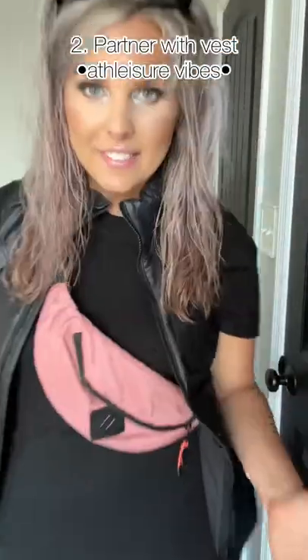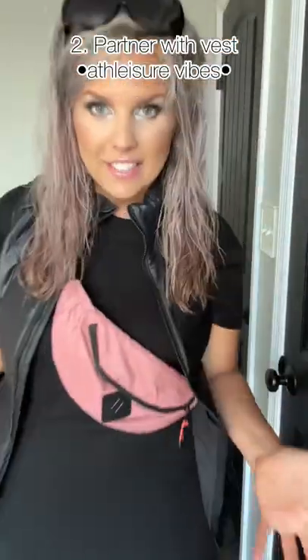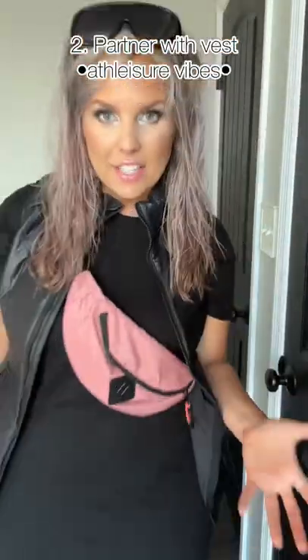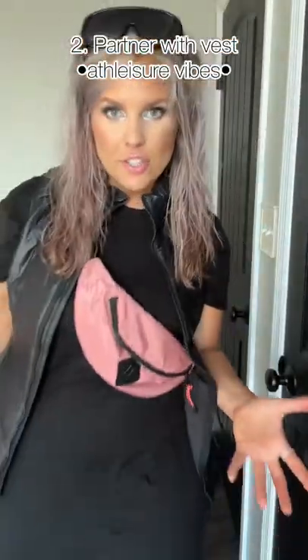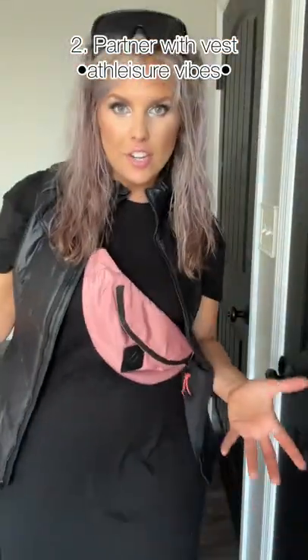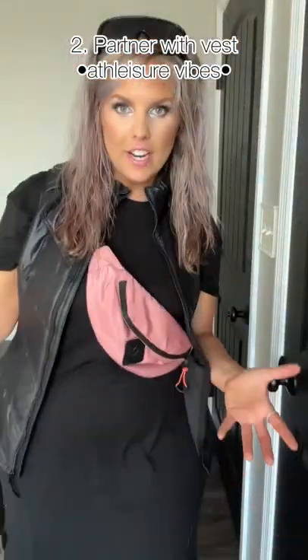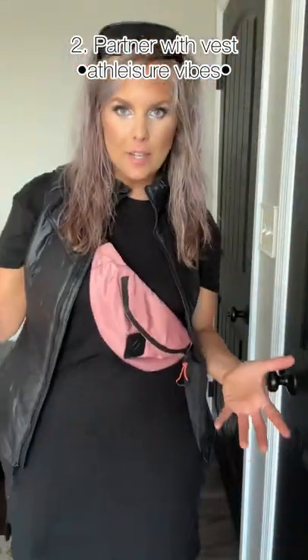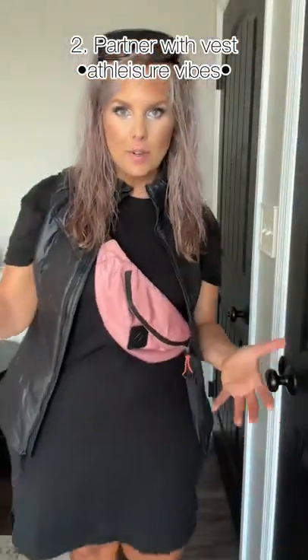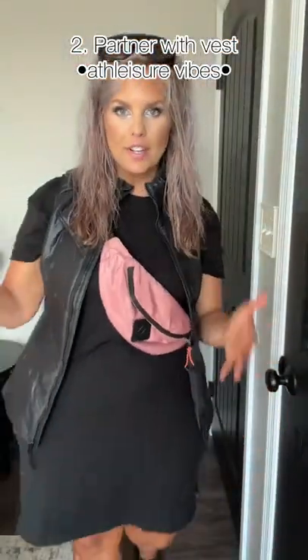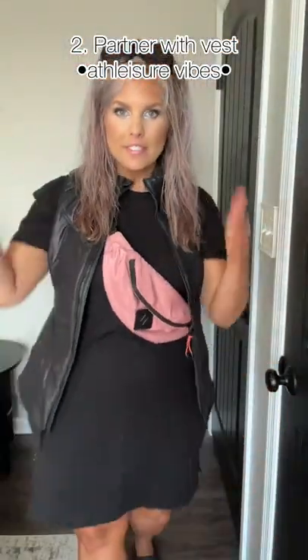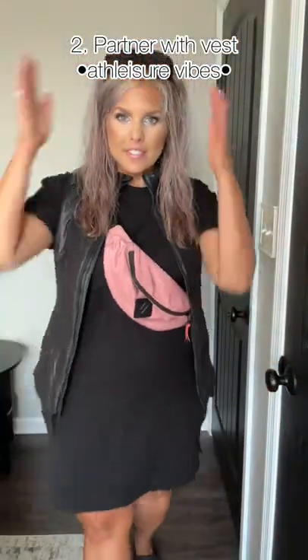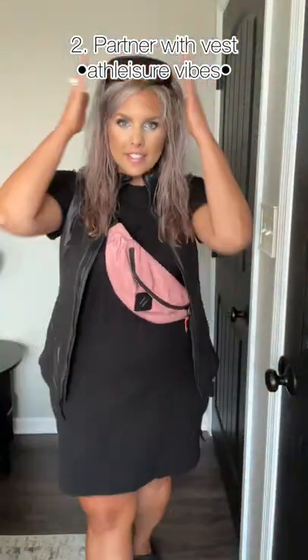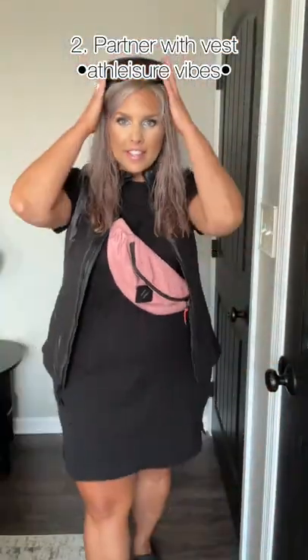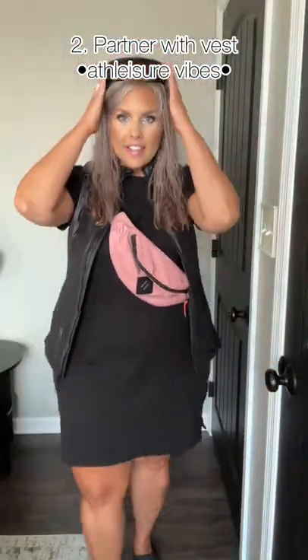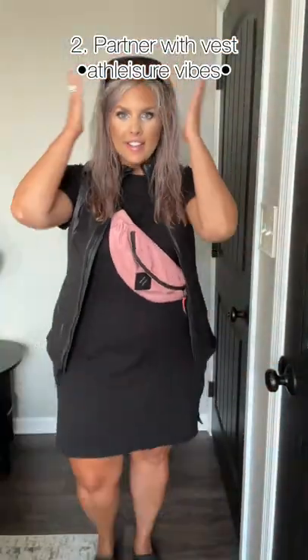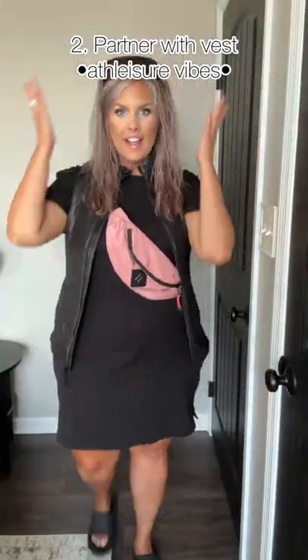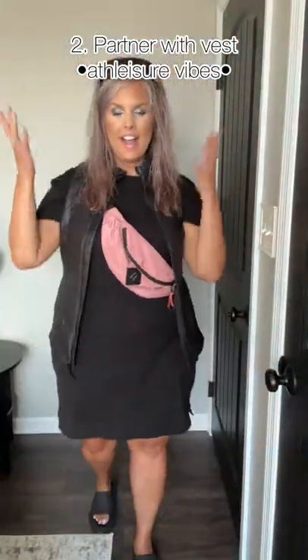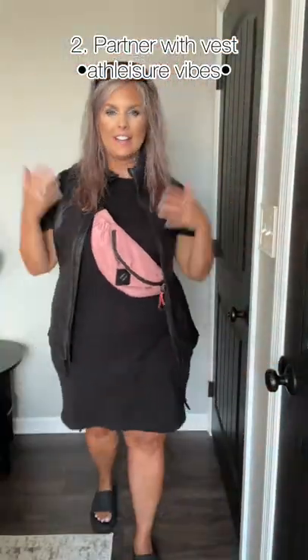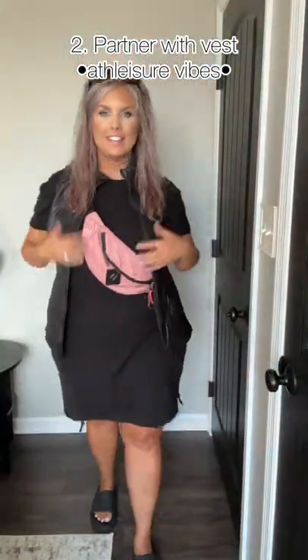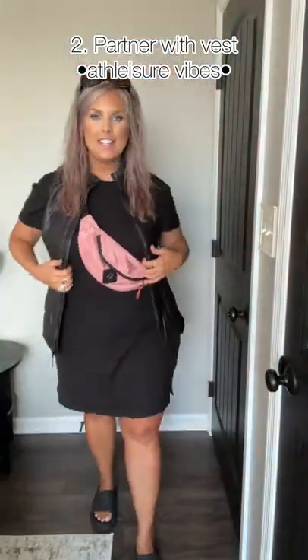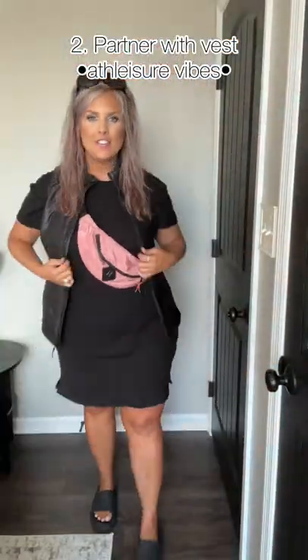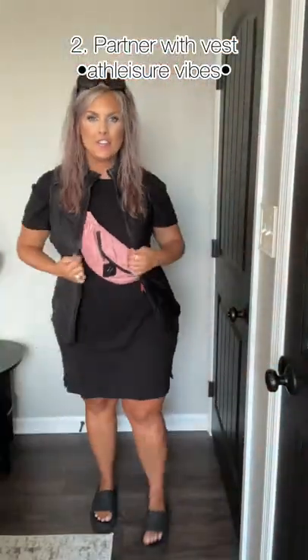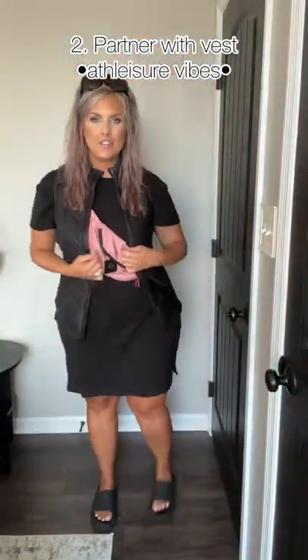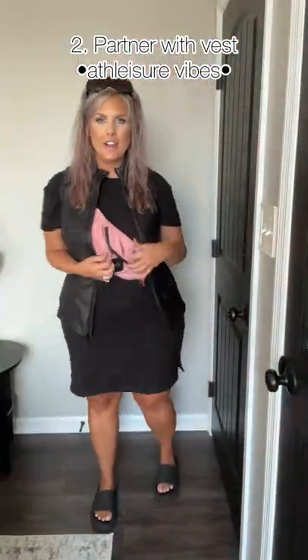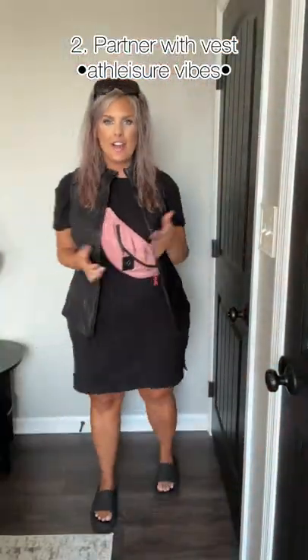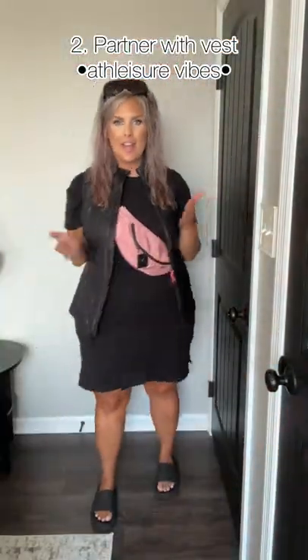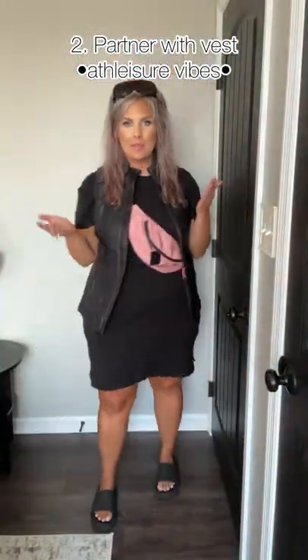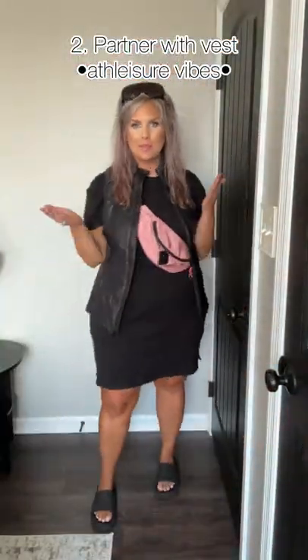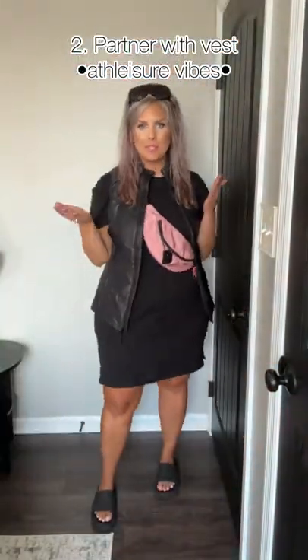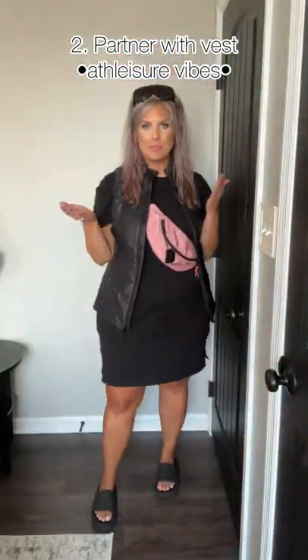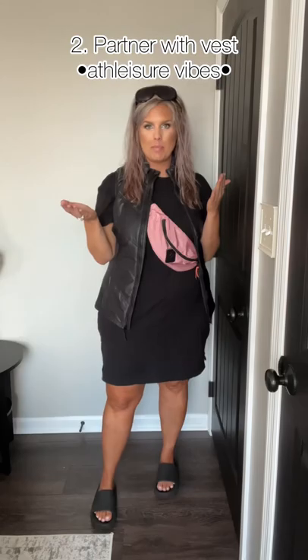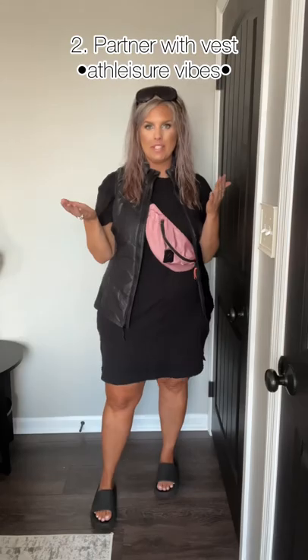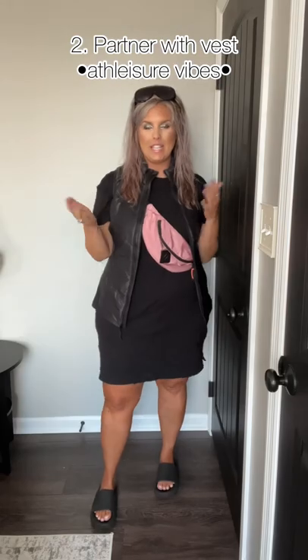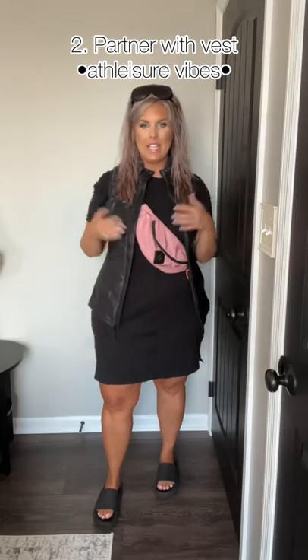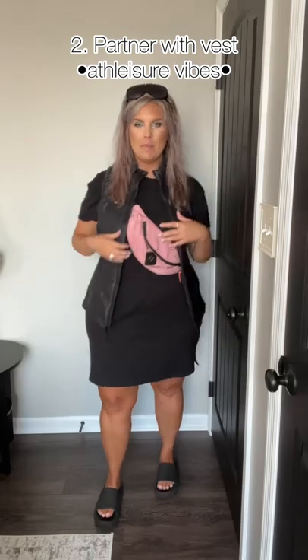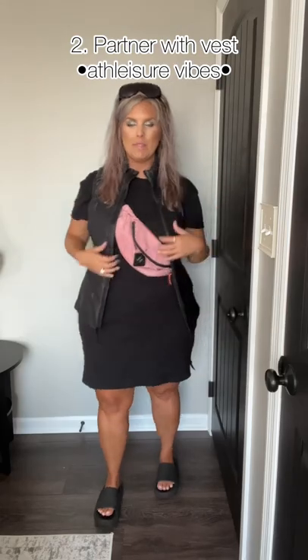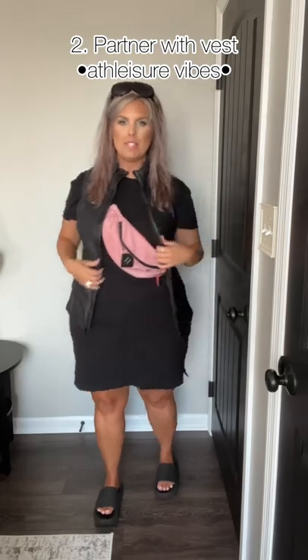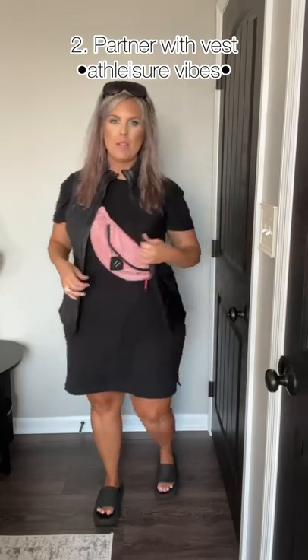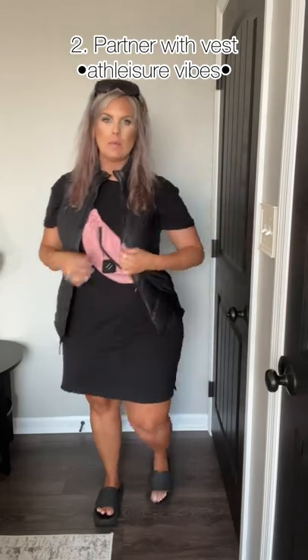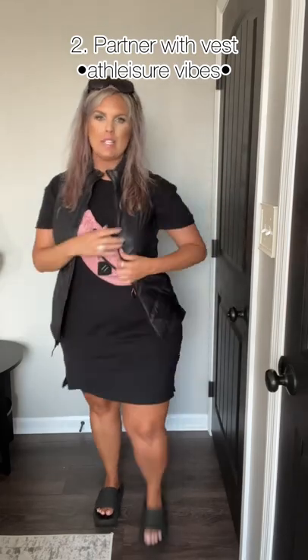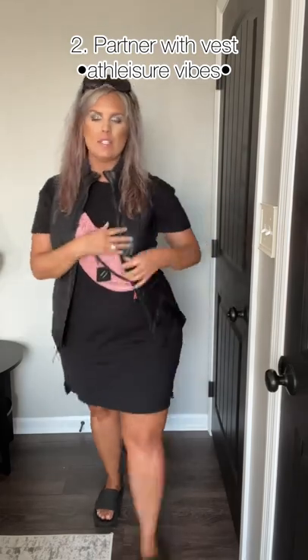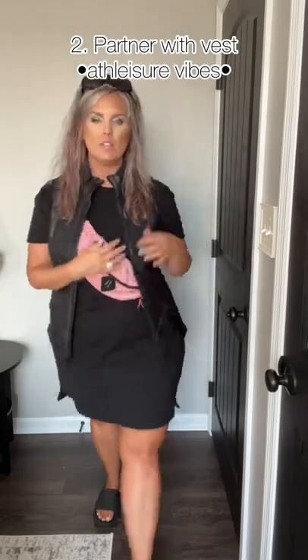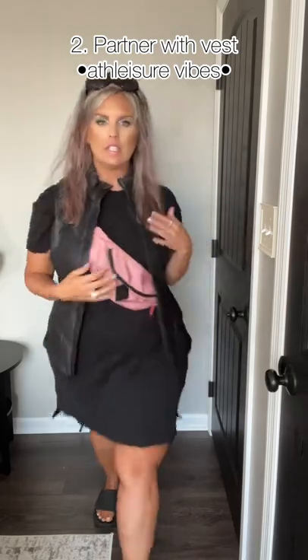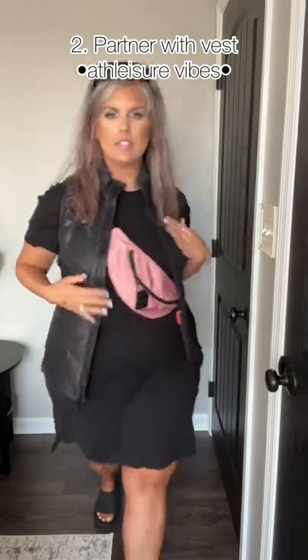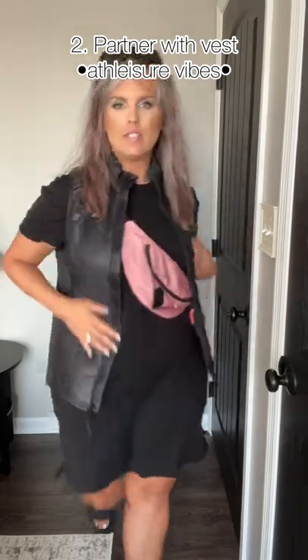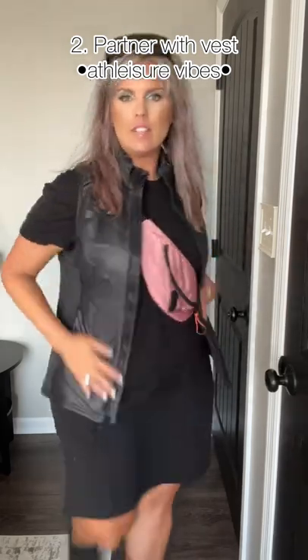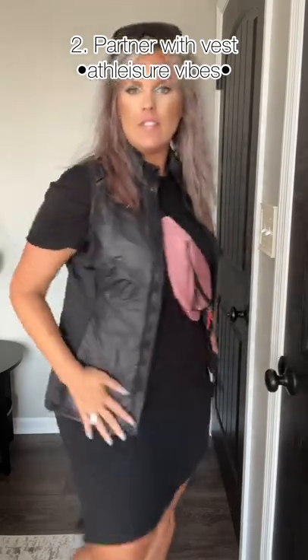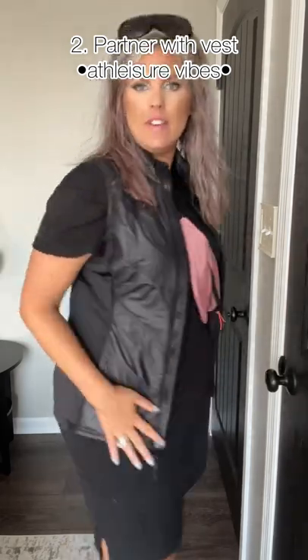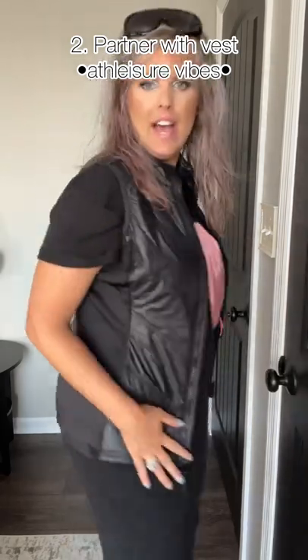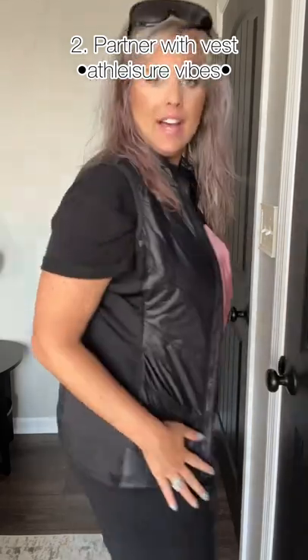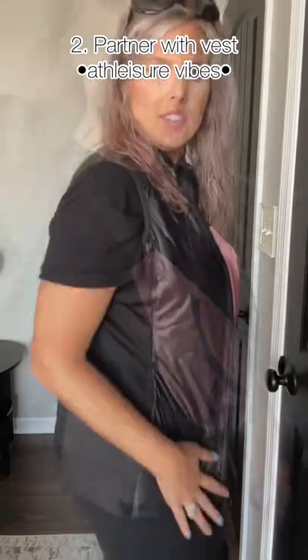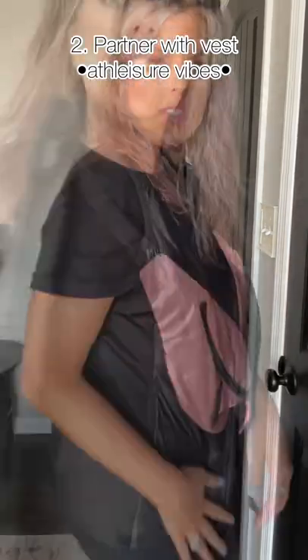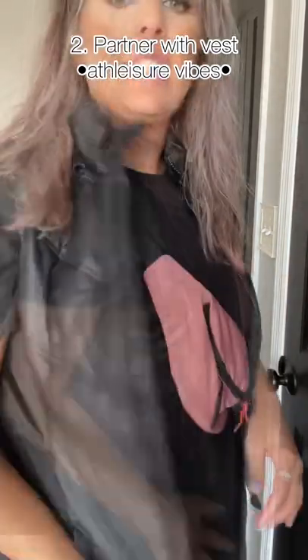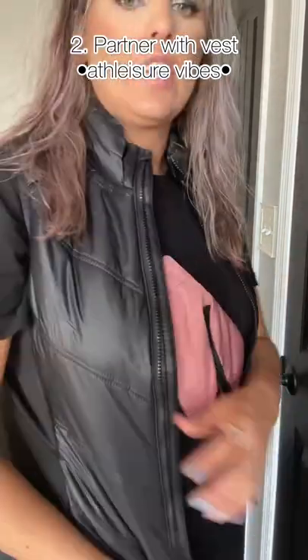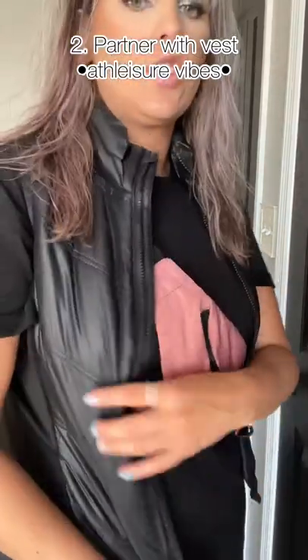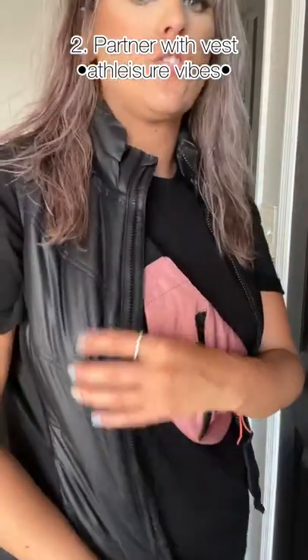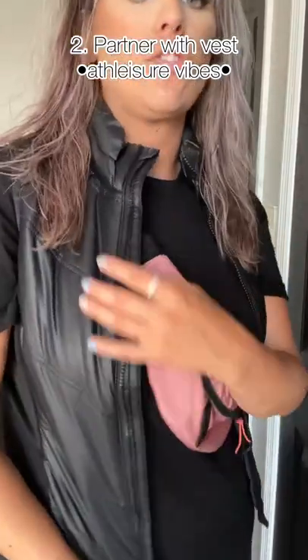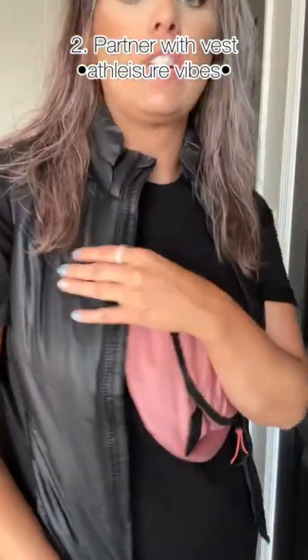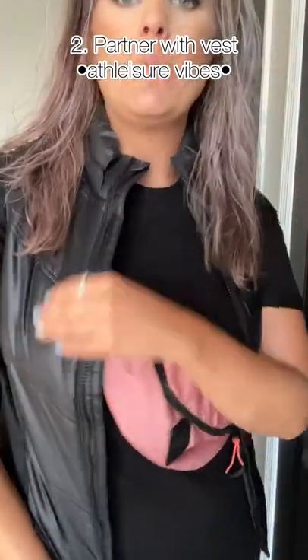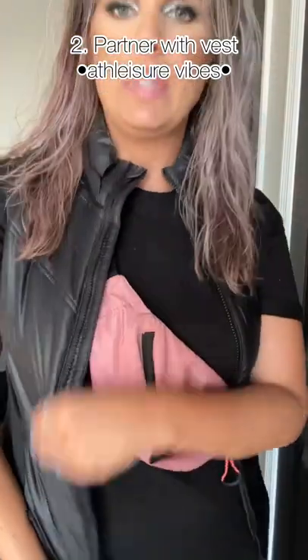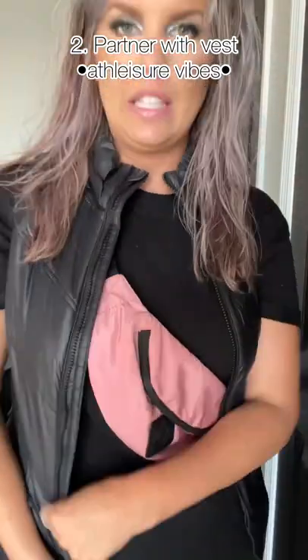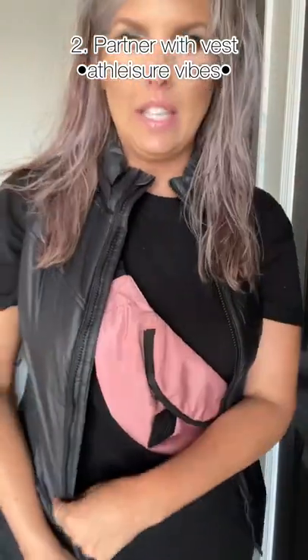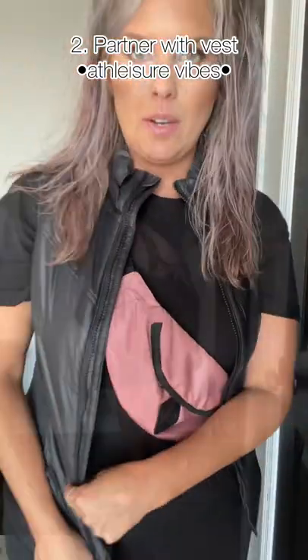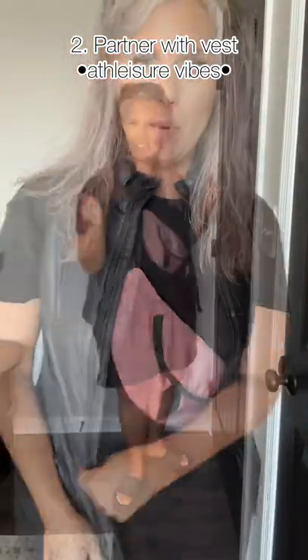Athleisure, anyone? Athleisure vibes — but like, keep it summery, still look good. This is a vest, it's extremely lightweight.